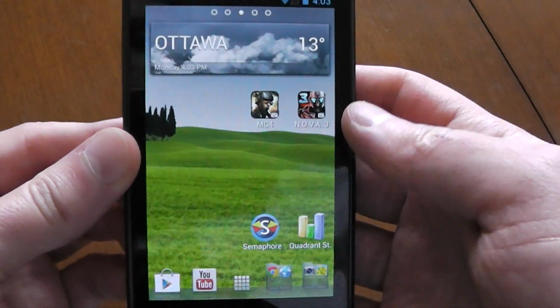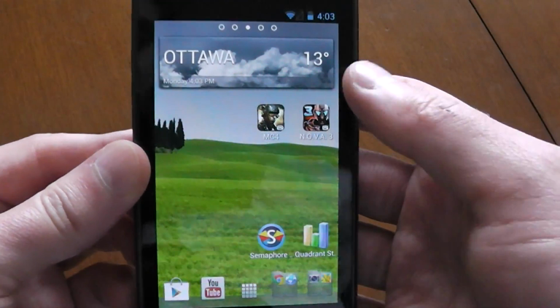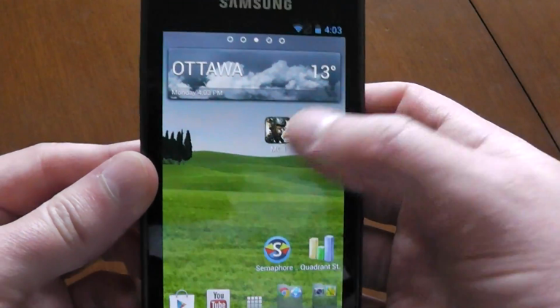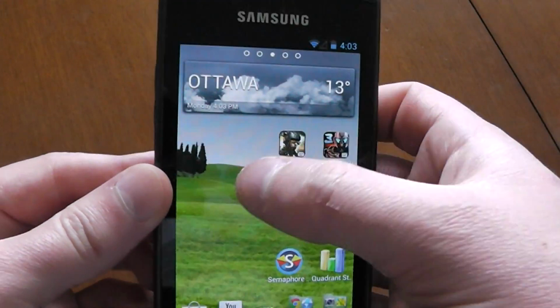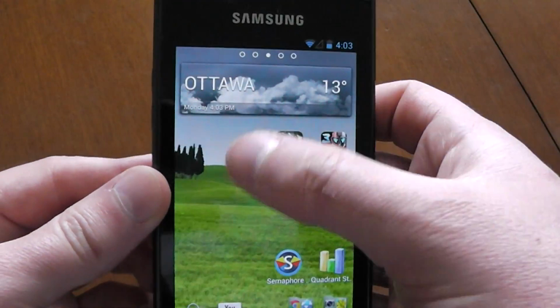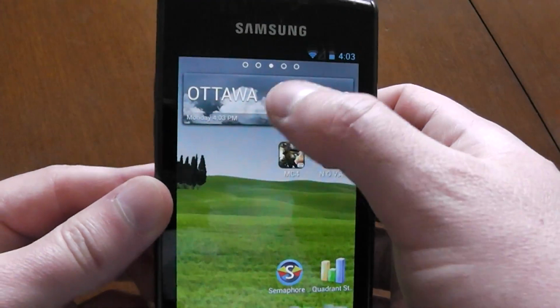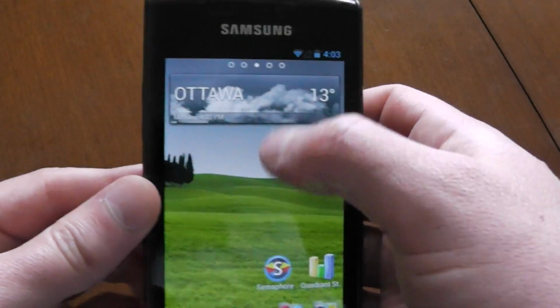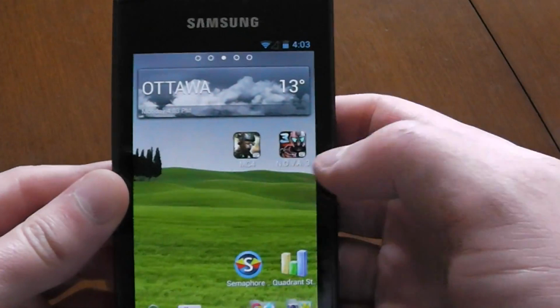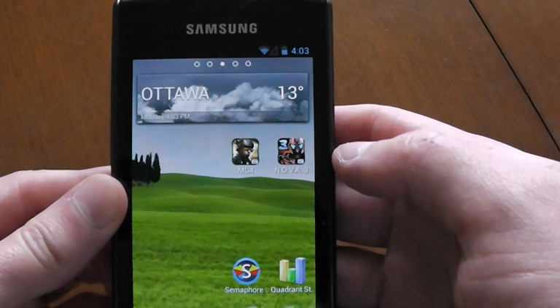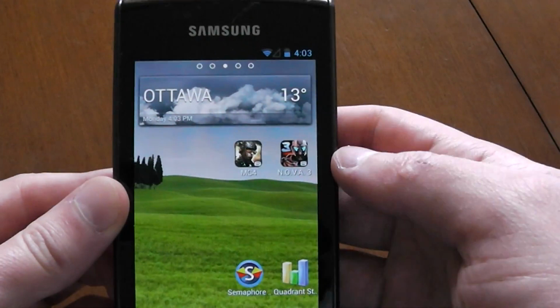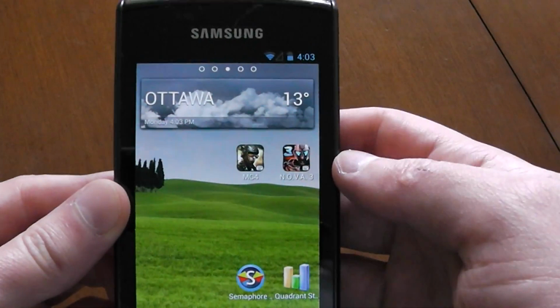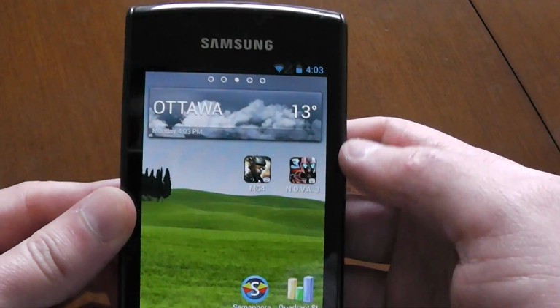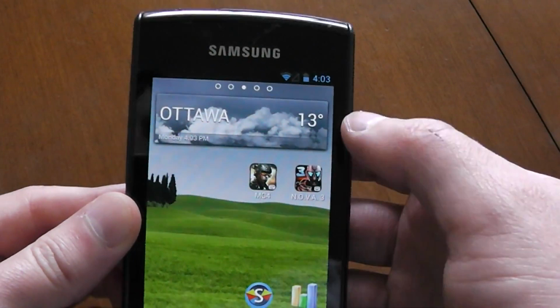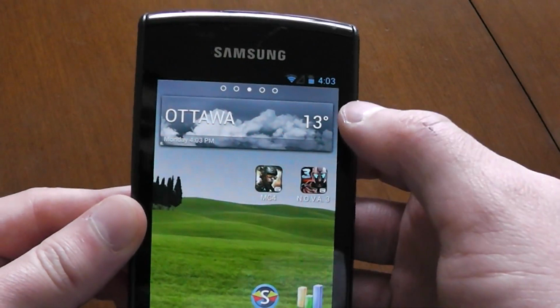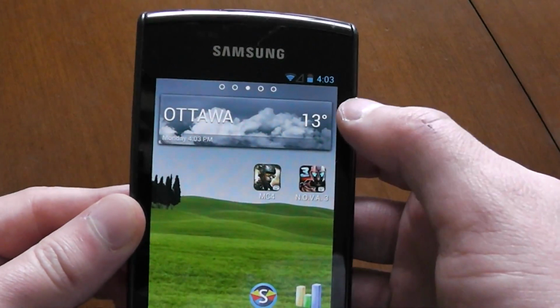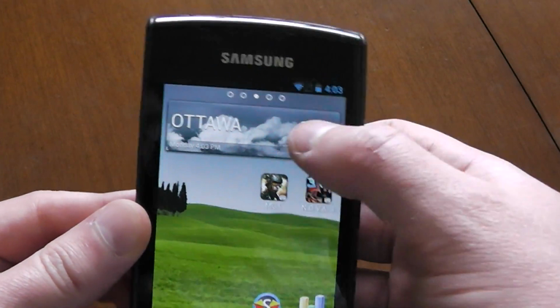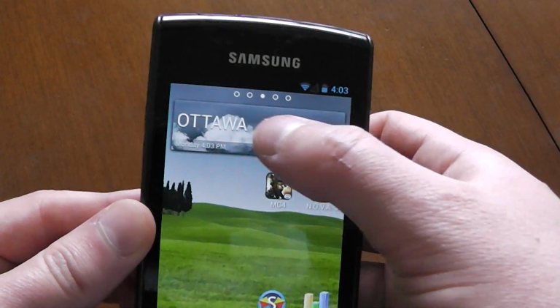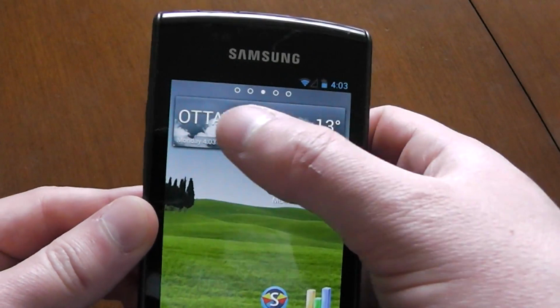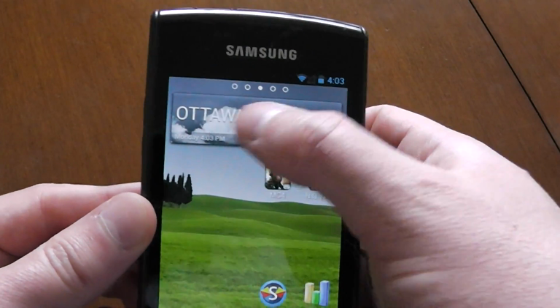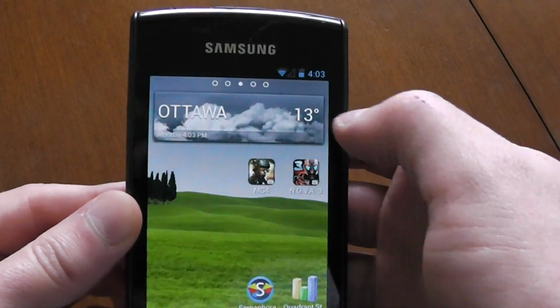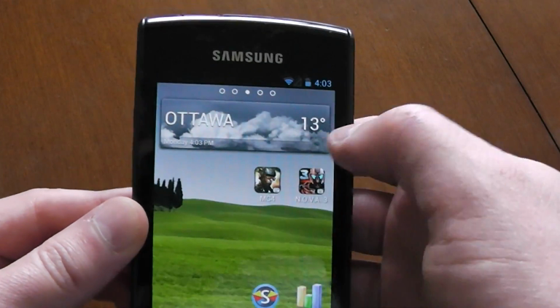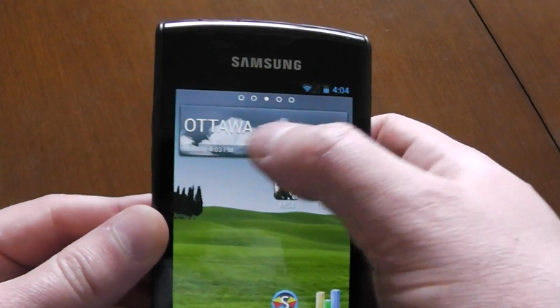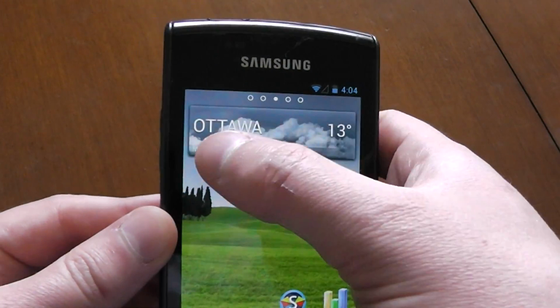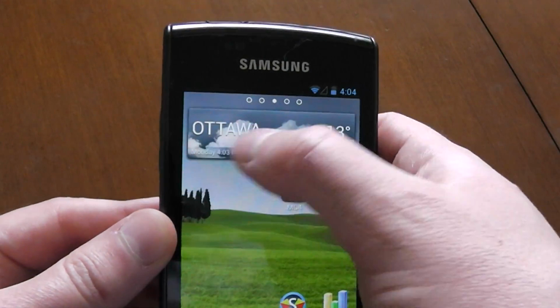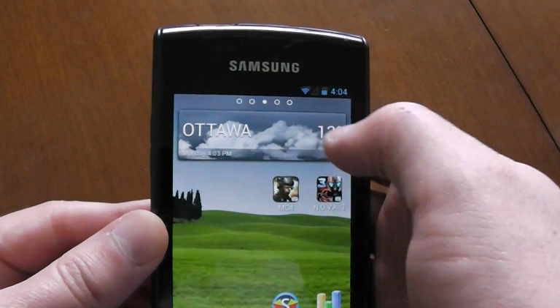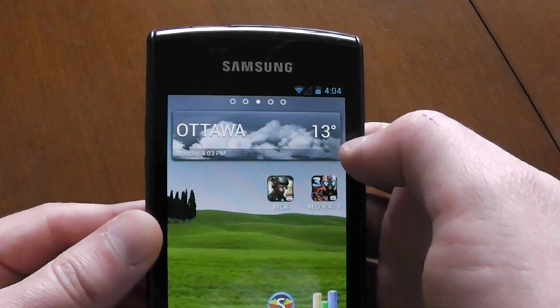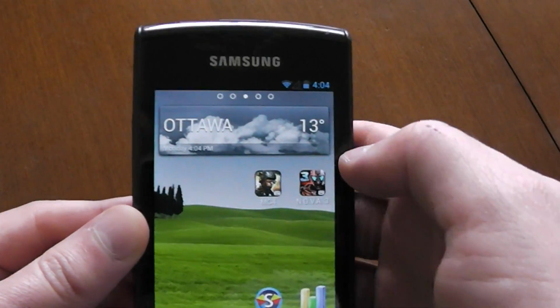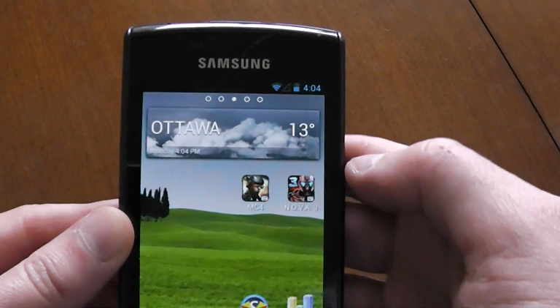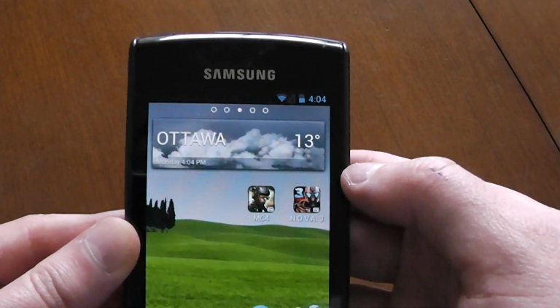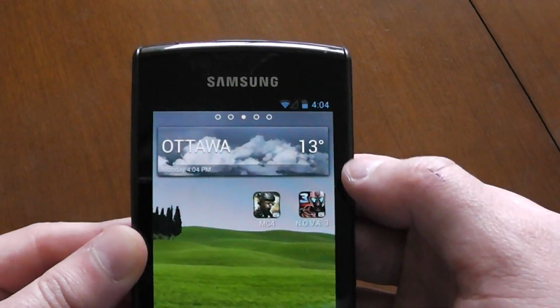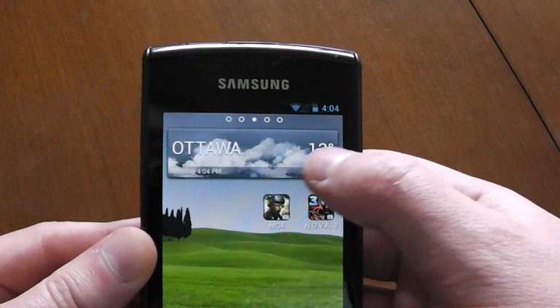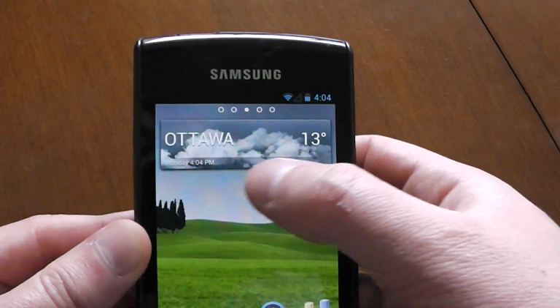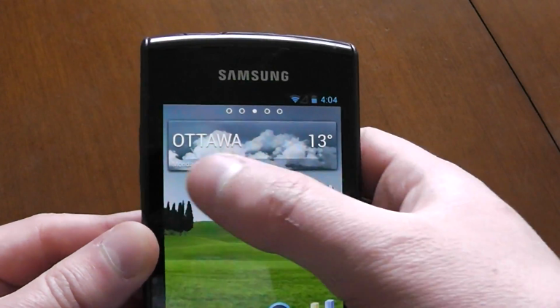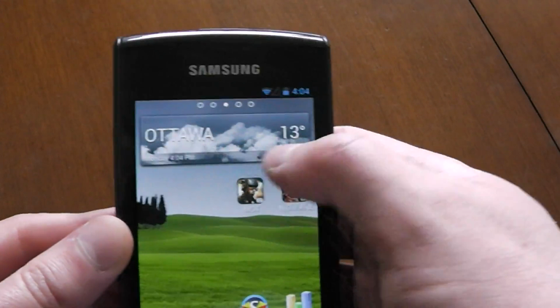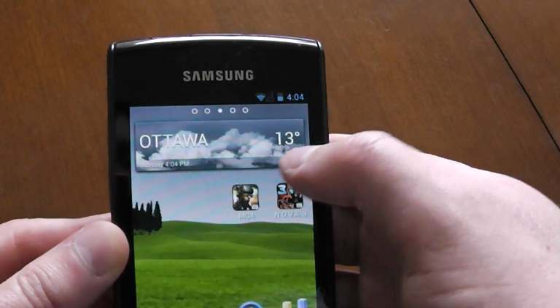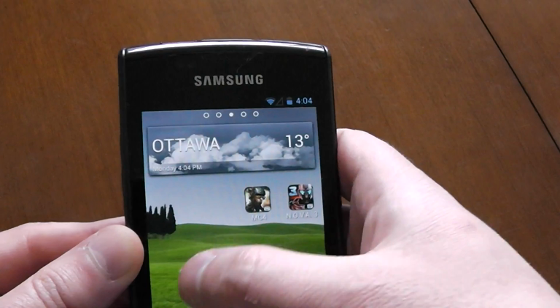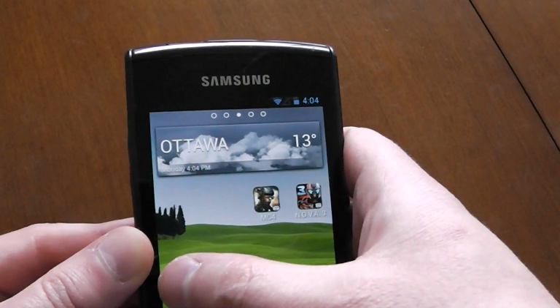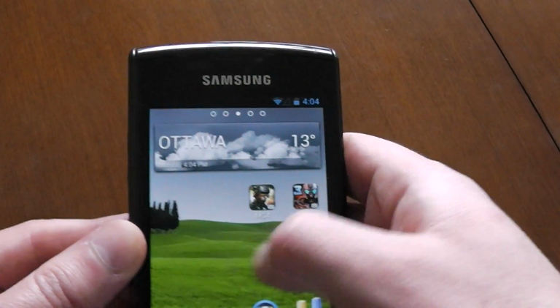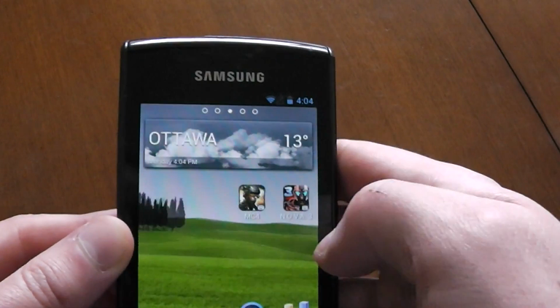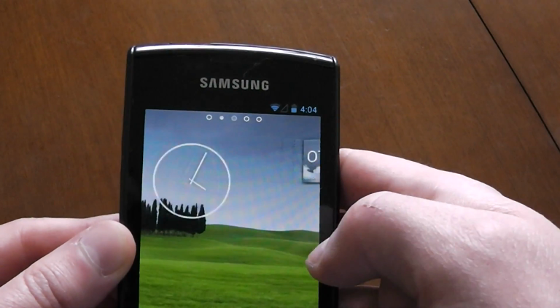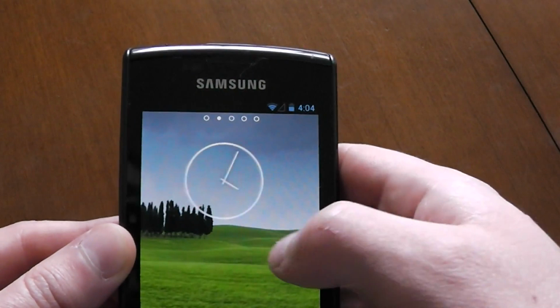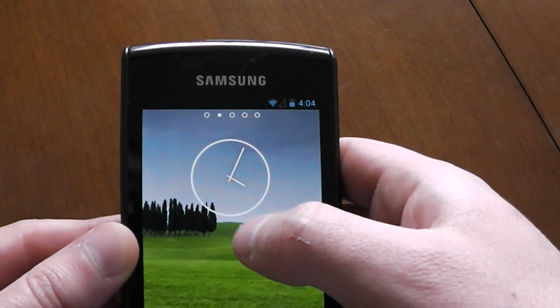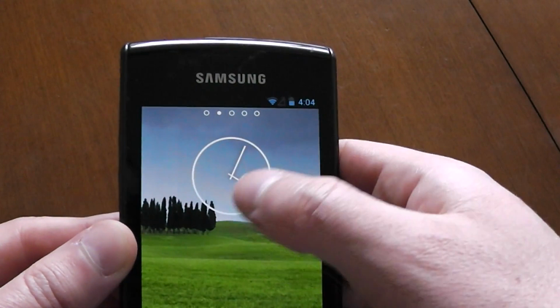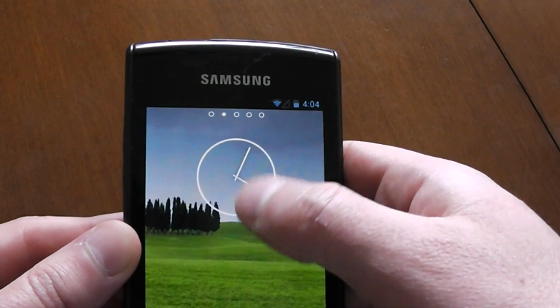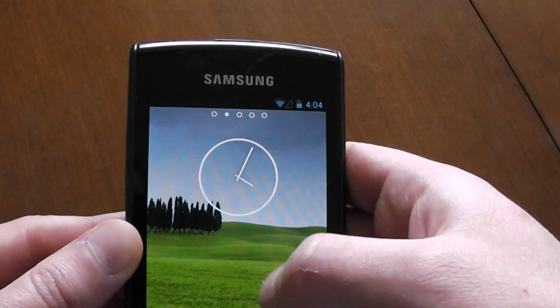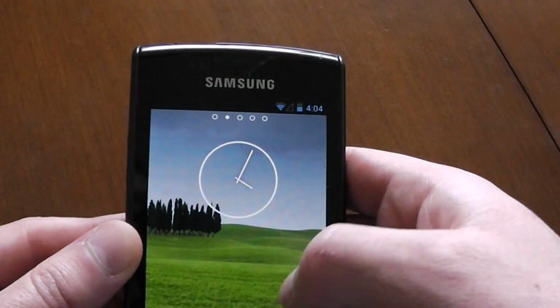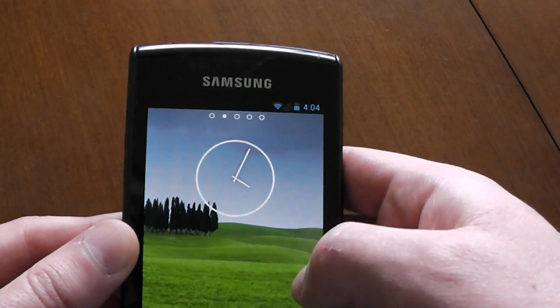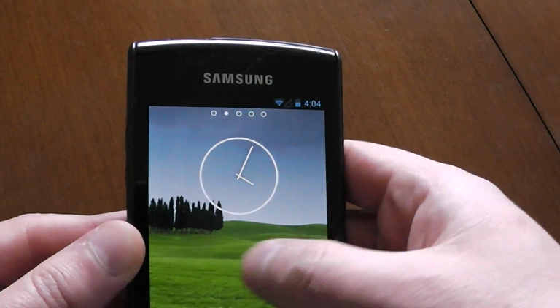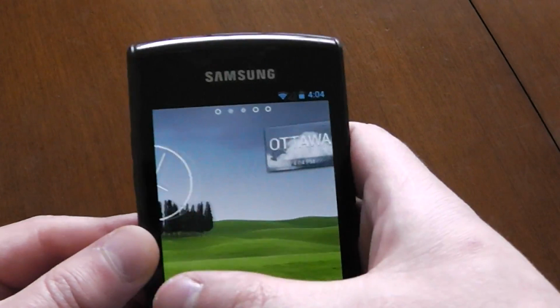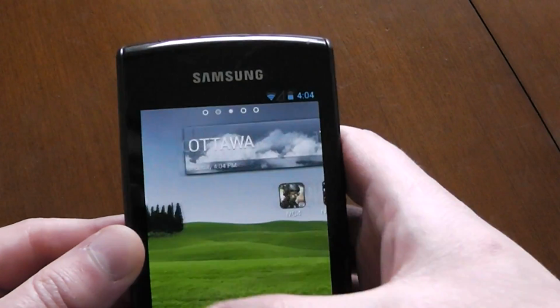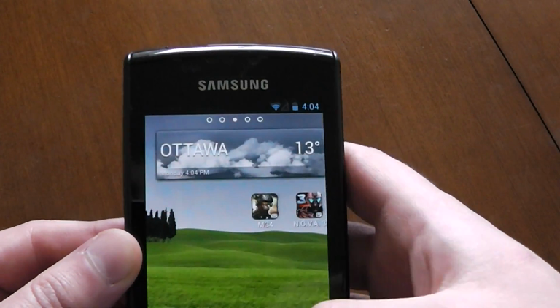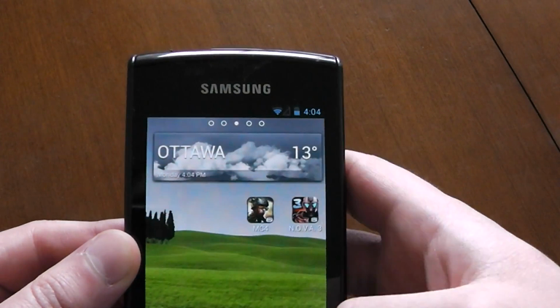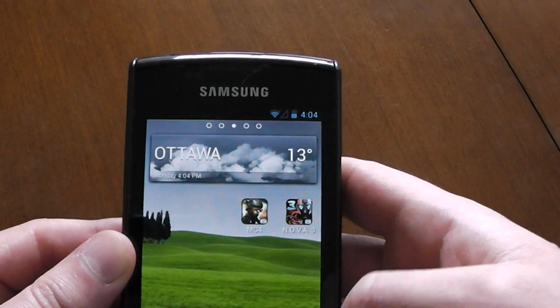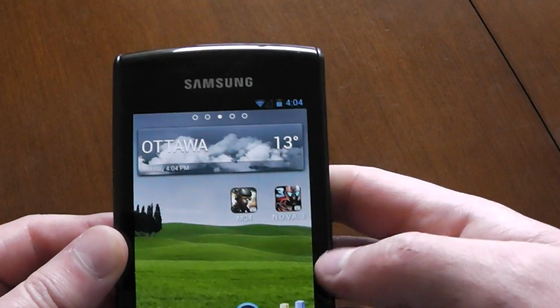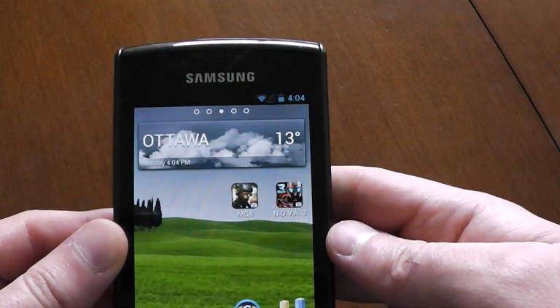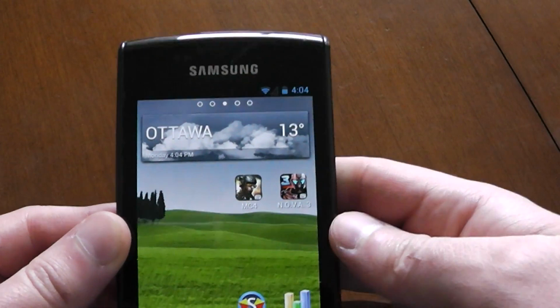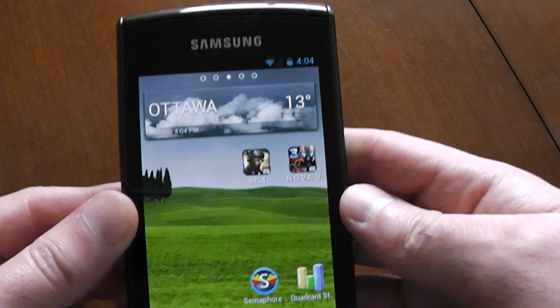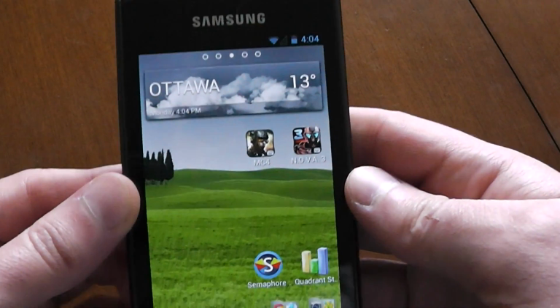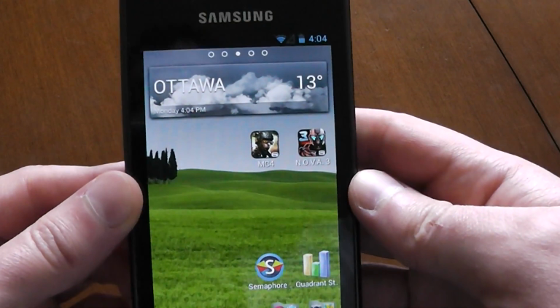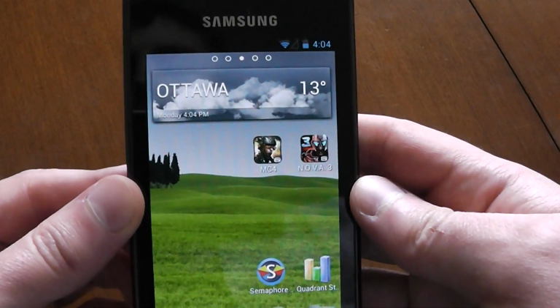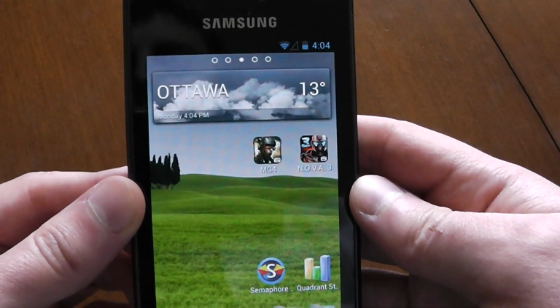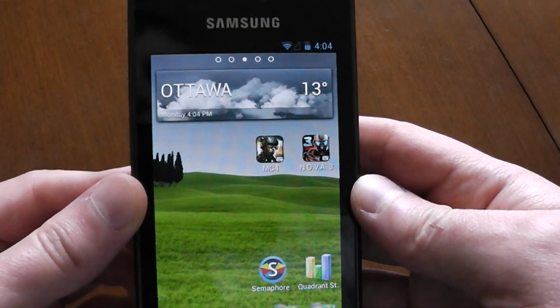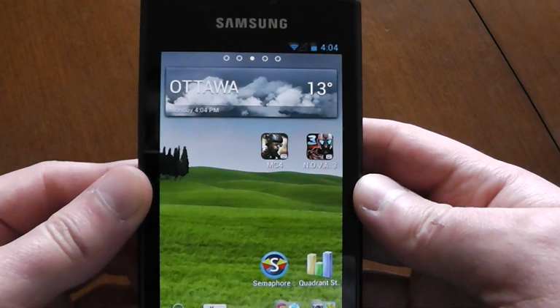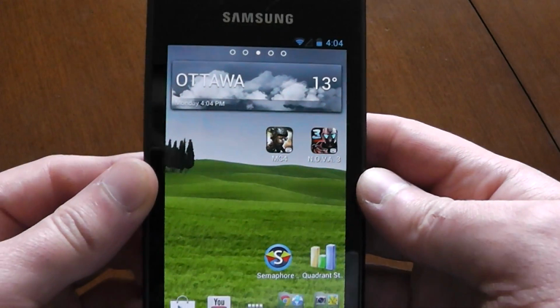Other than that, you get some sick widgets. You have the Xperia widget, you get the 4.2 widget, and a few others.